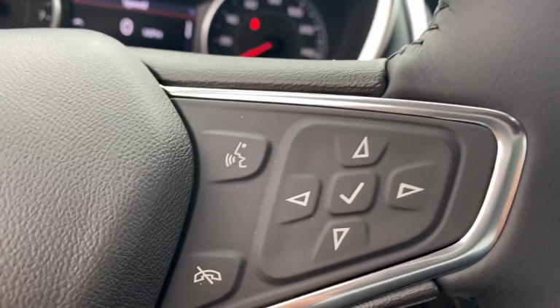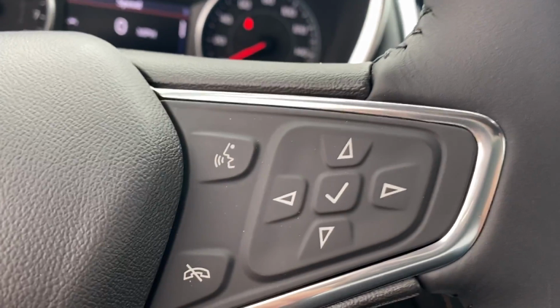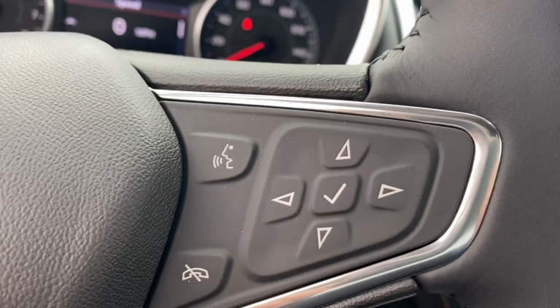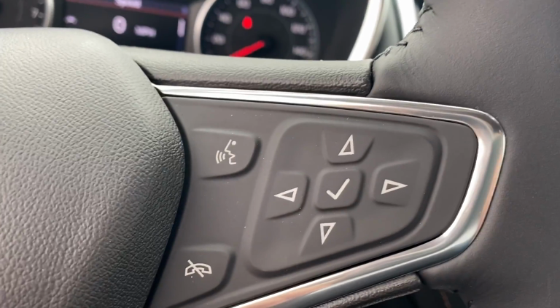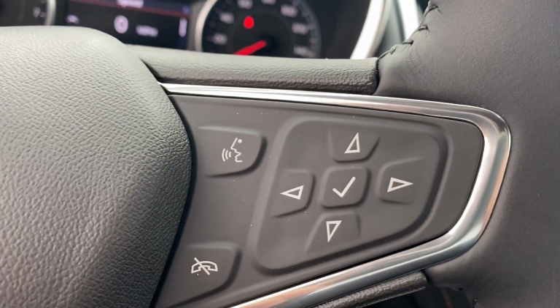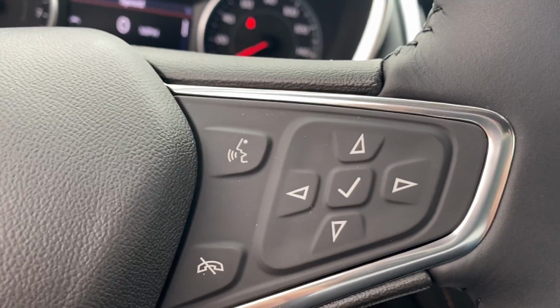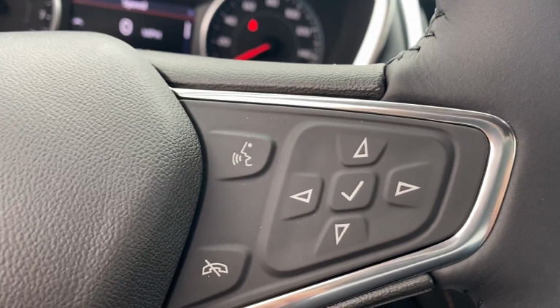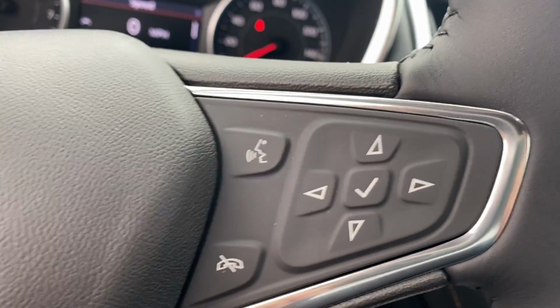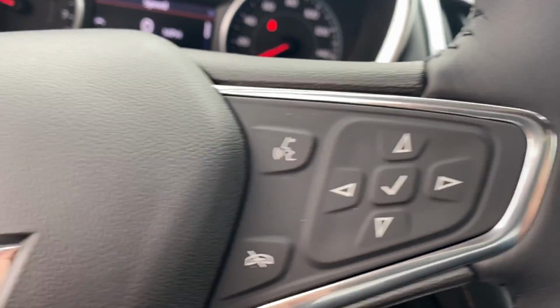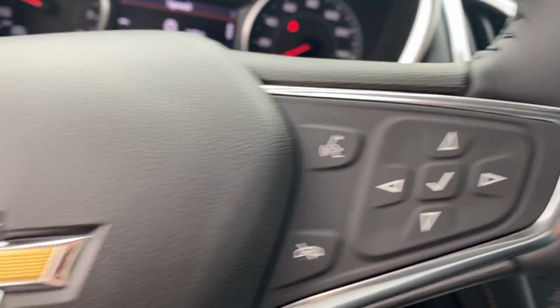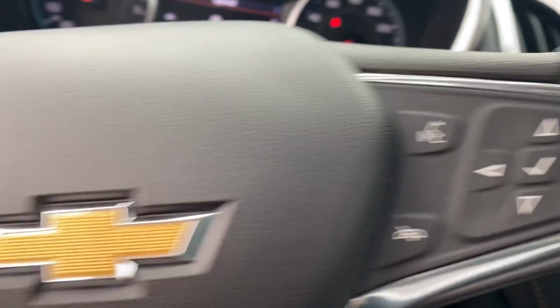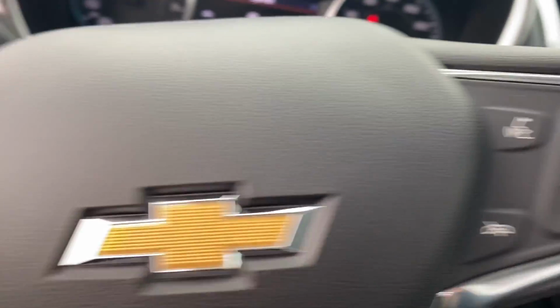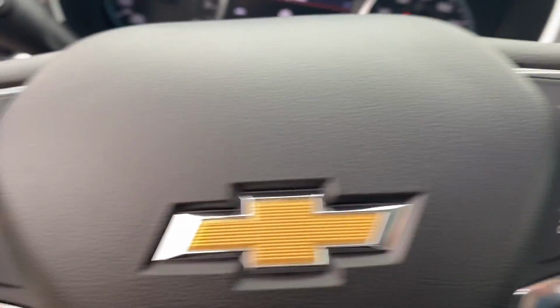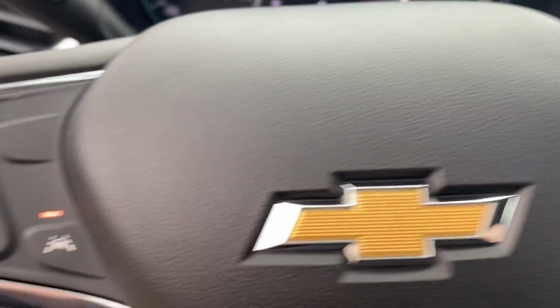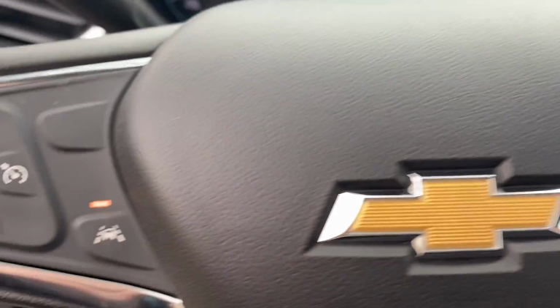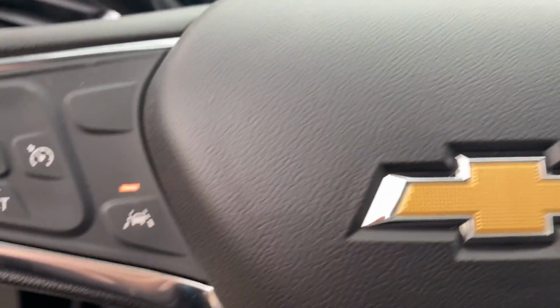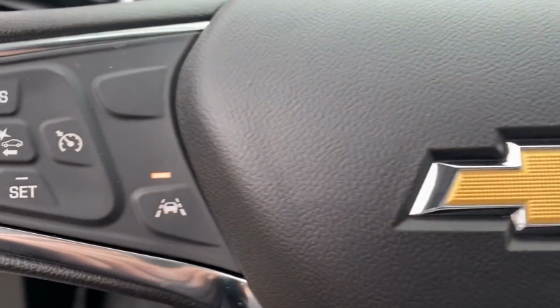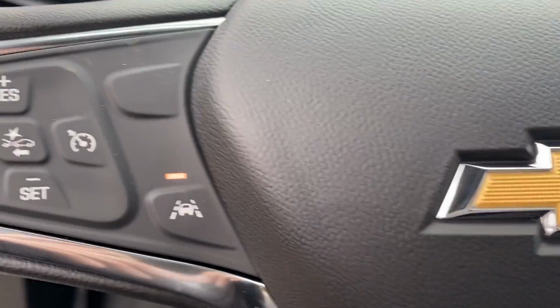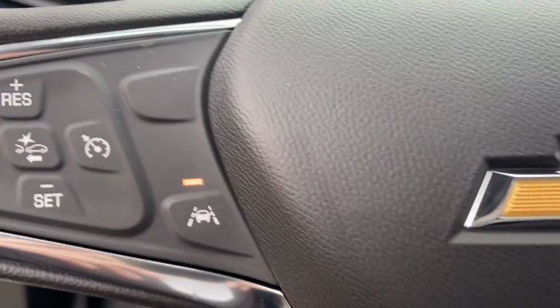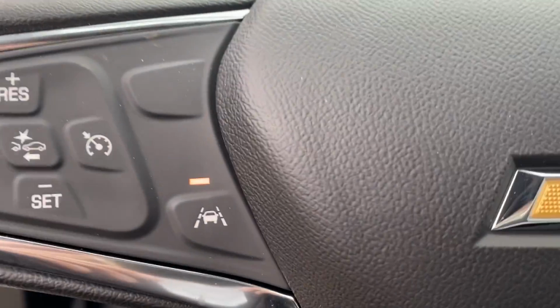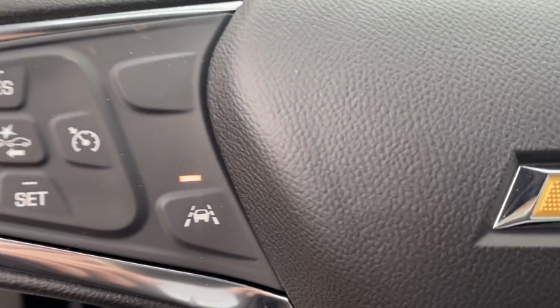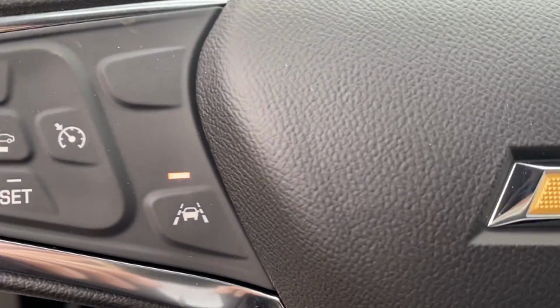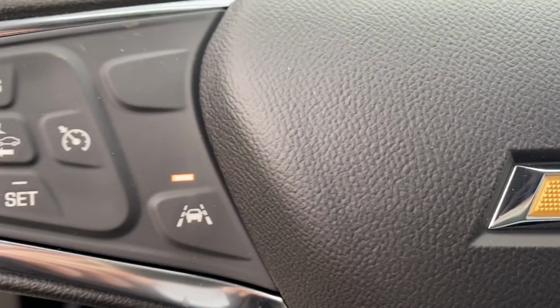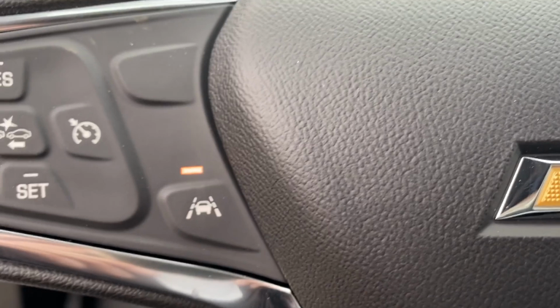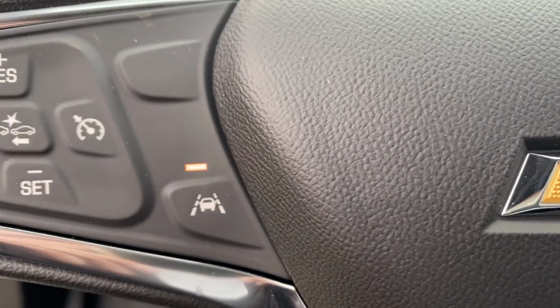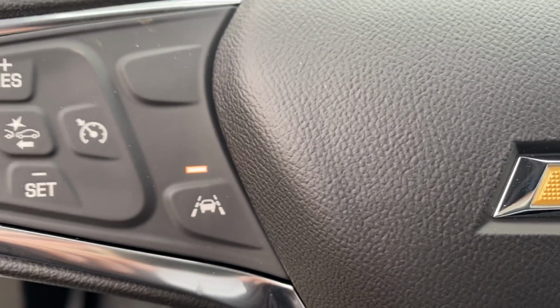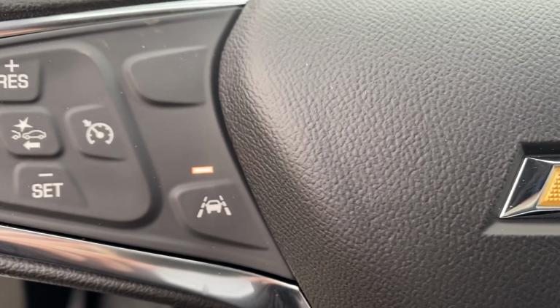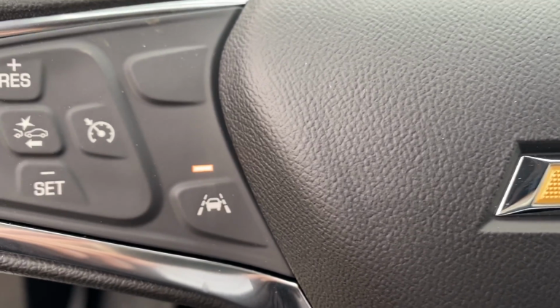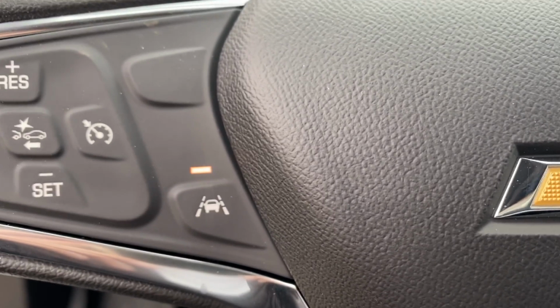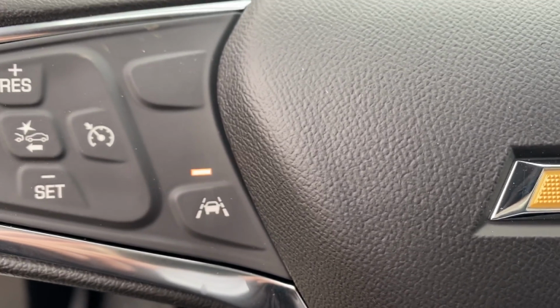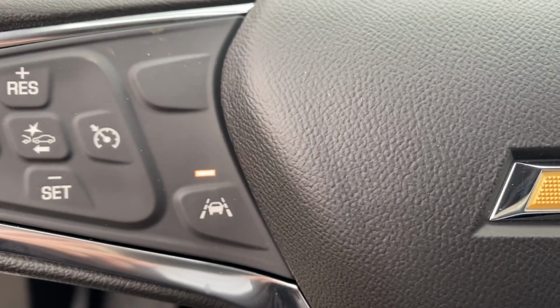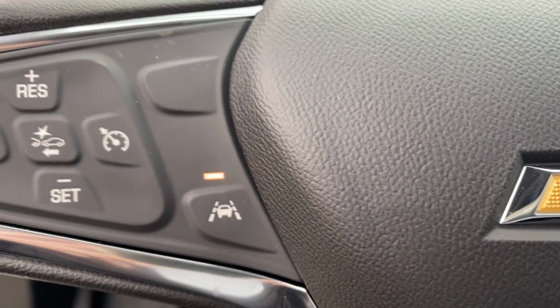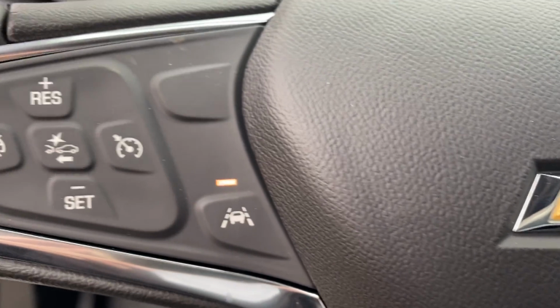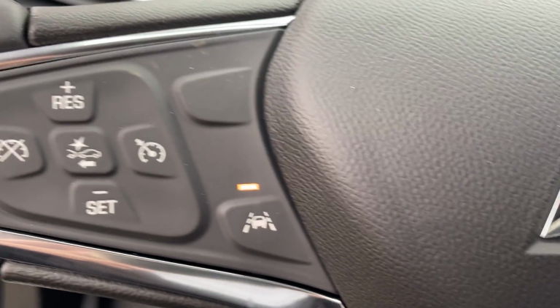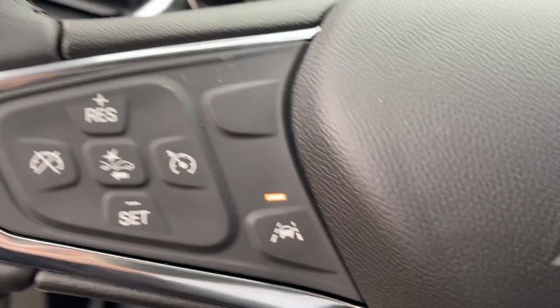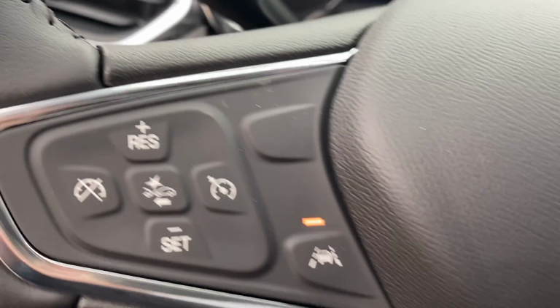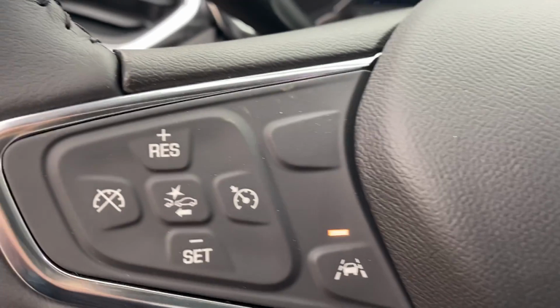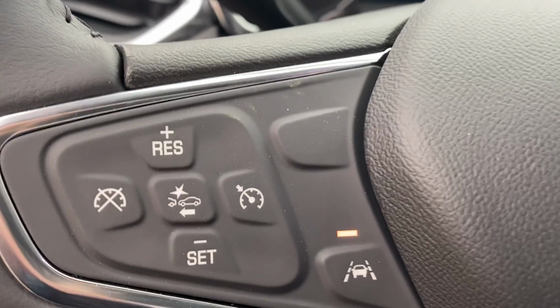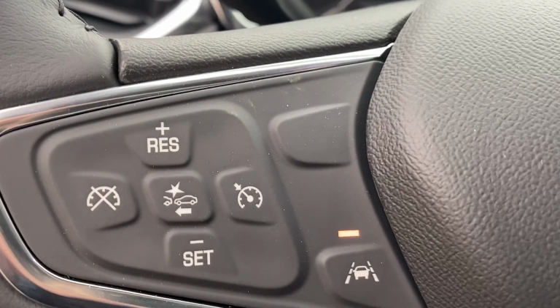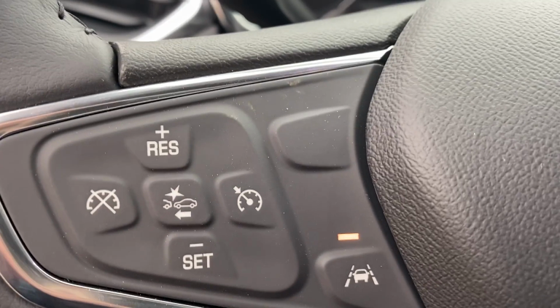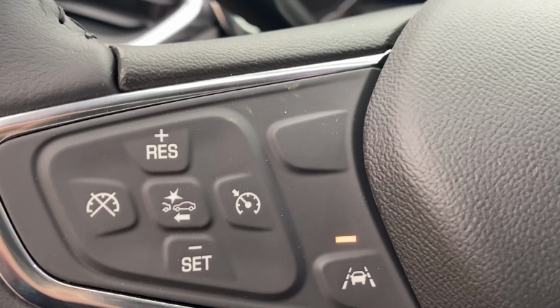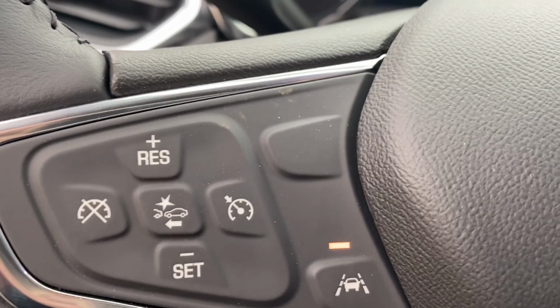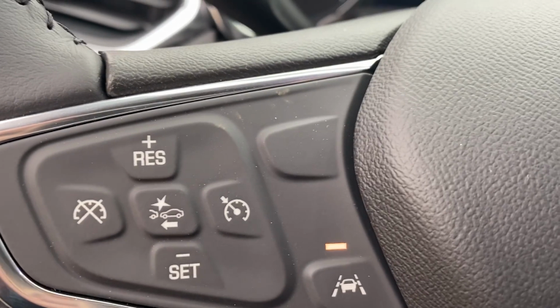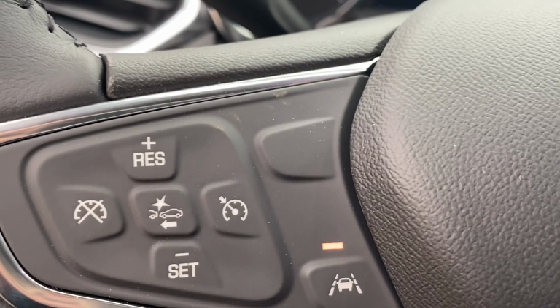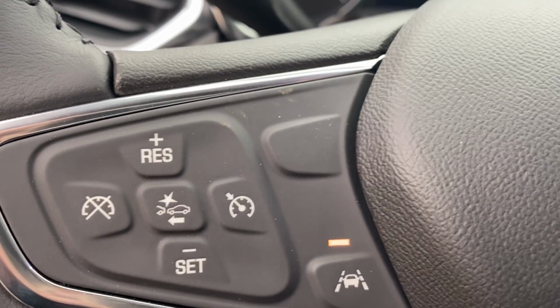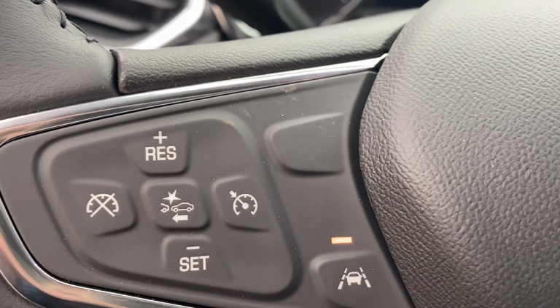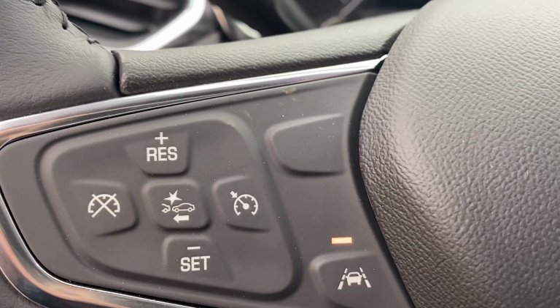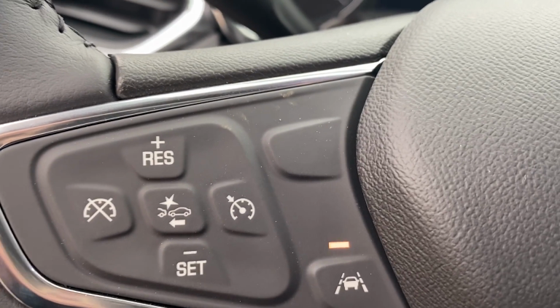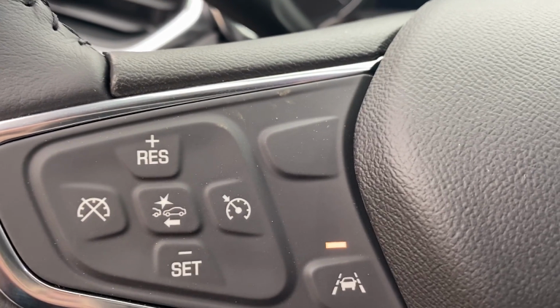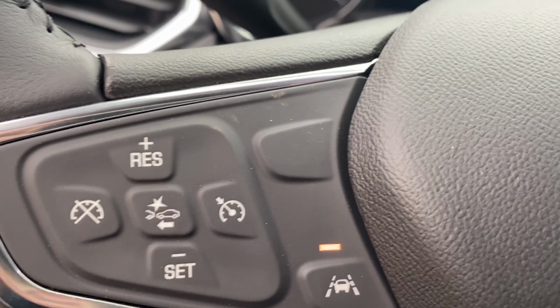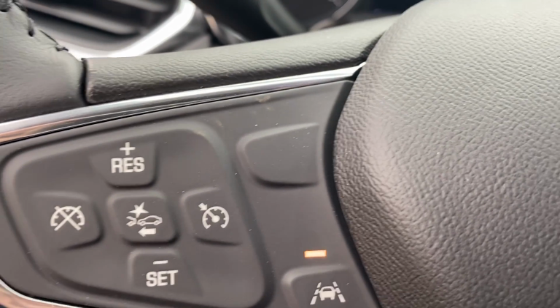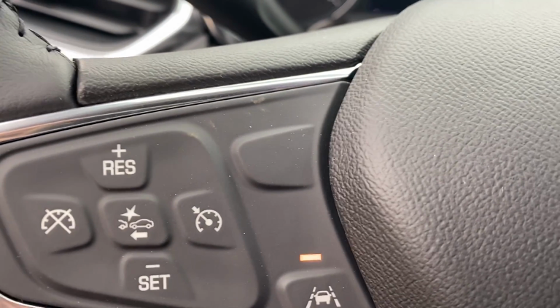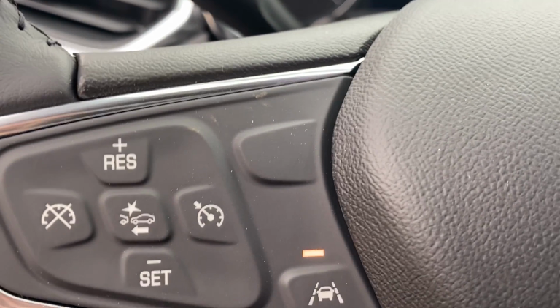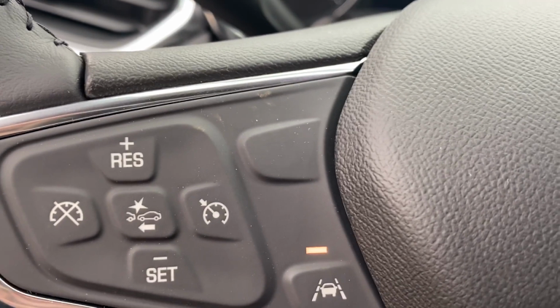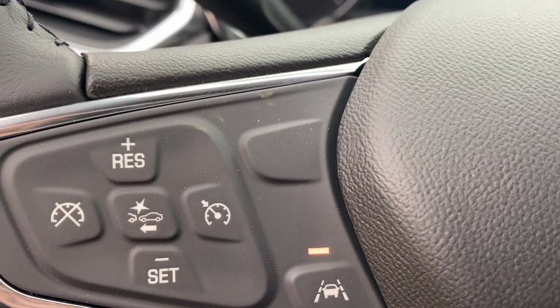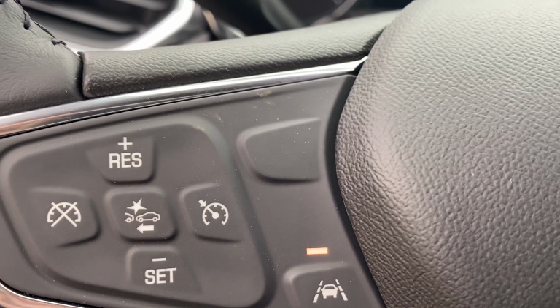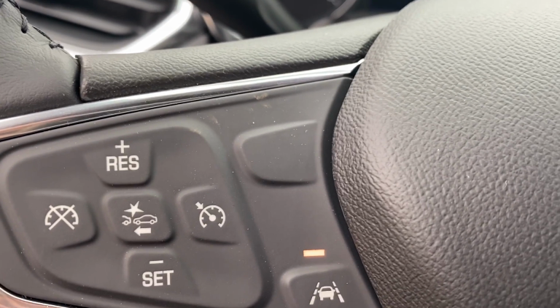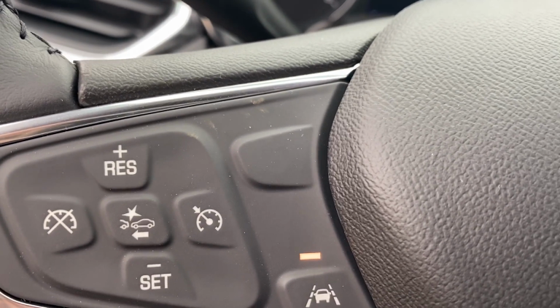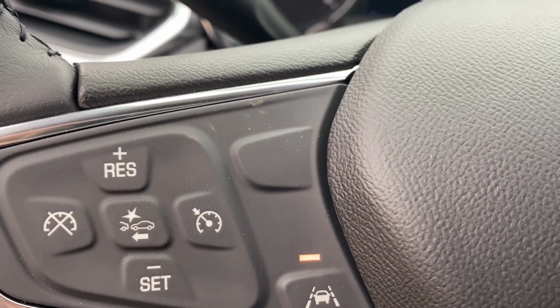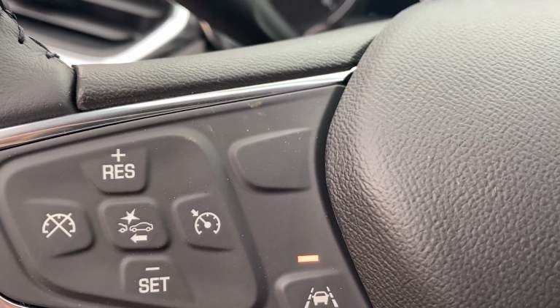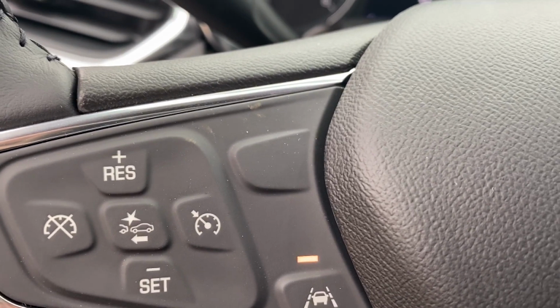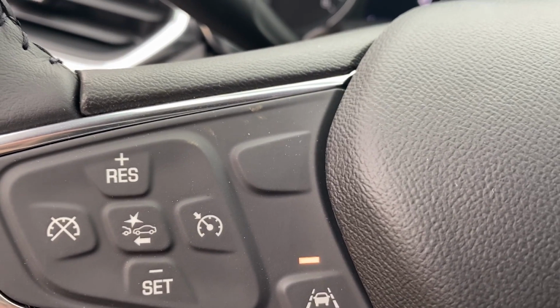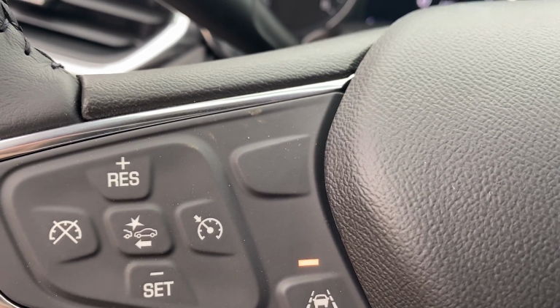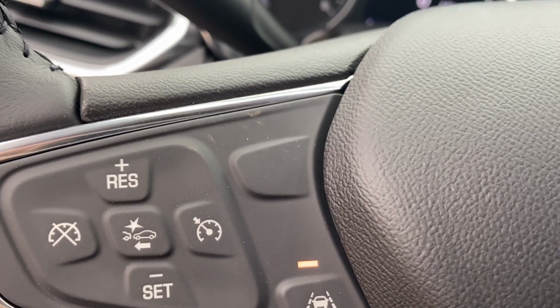We also have push to talk, lane change alert, front collision alert, and your standard cruise control.